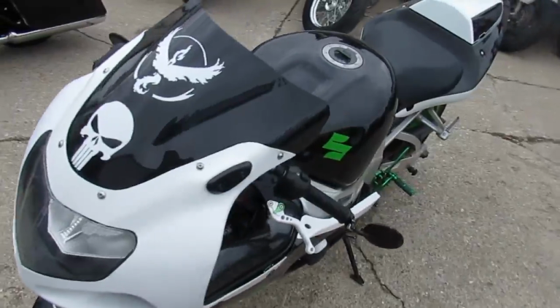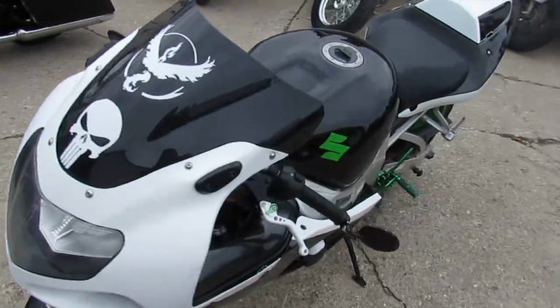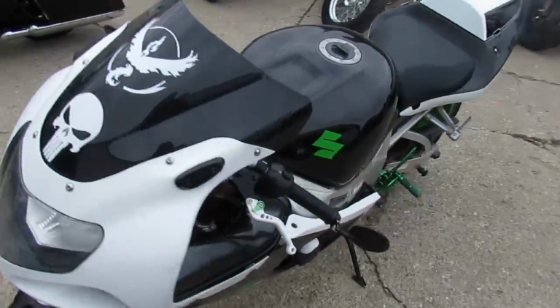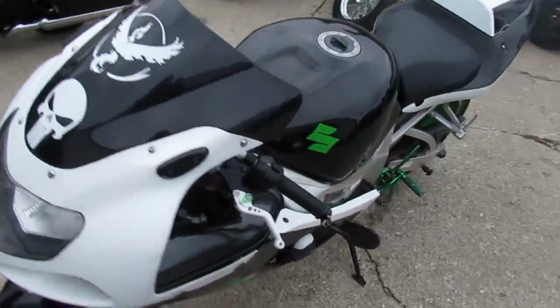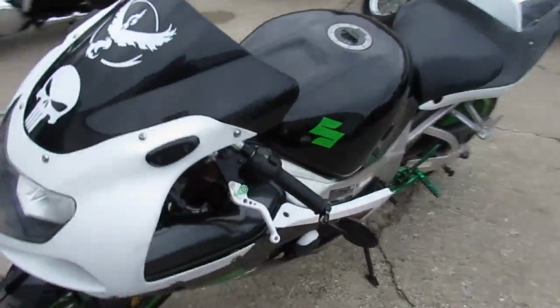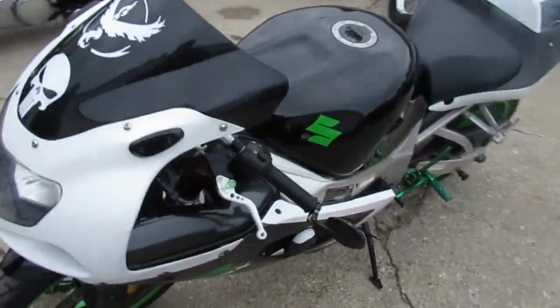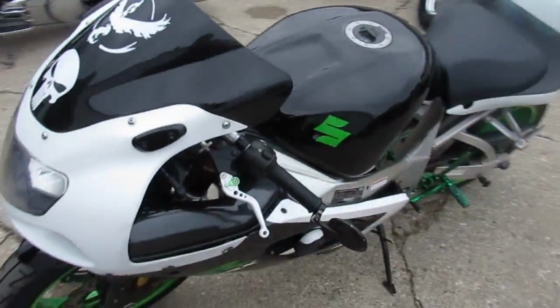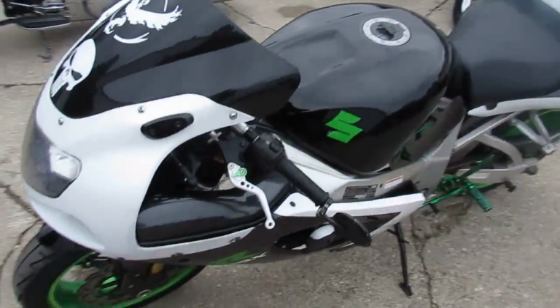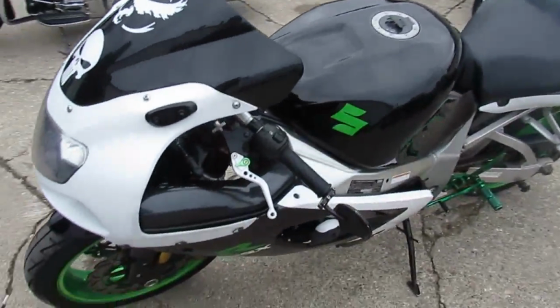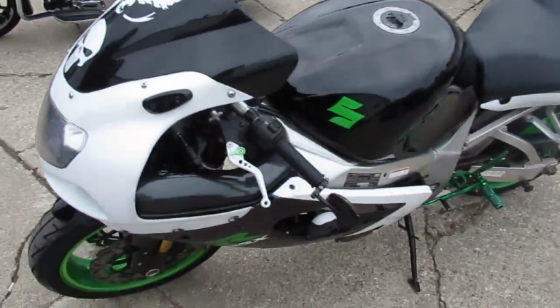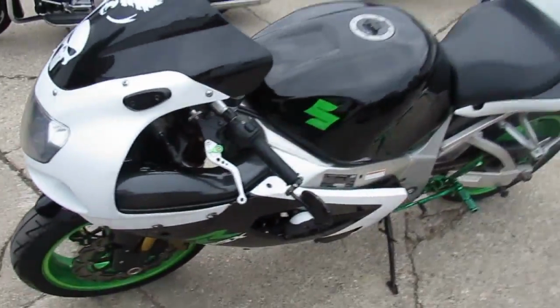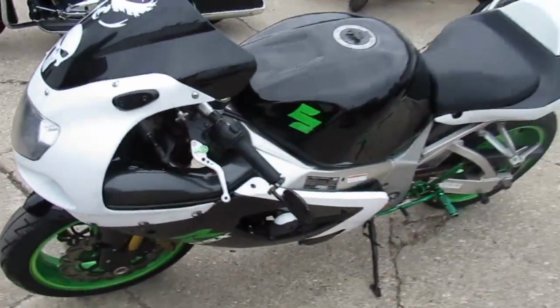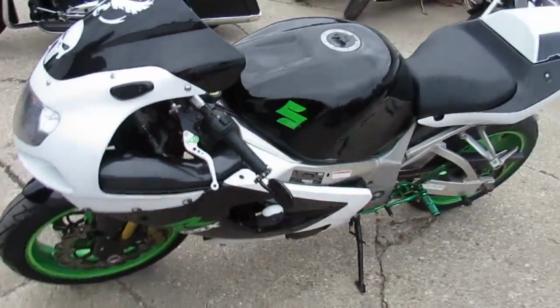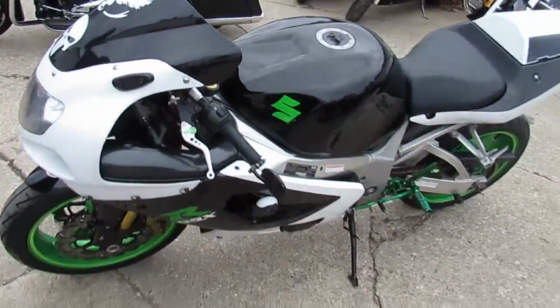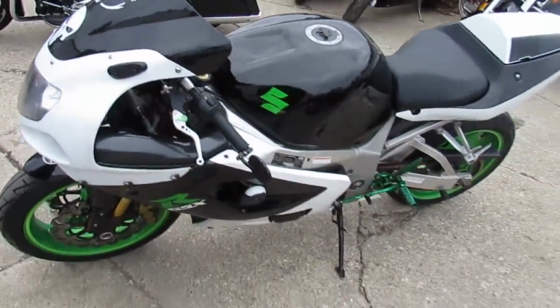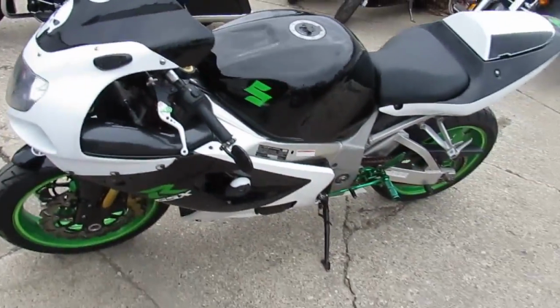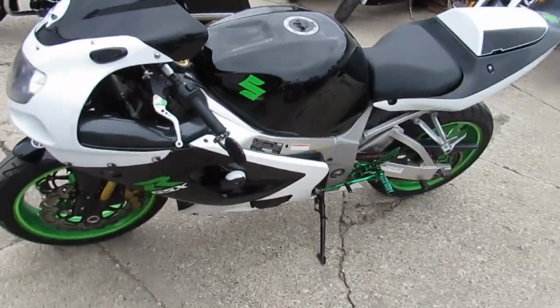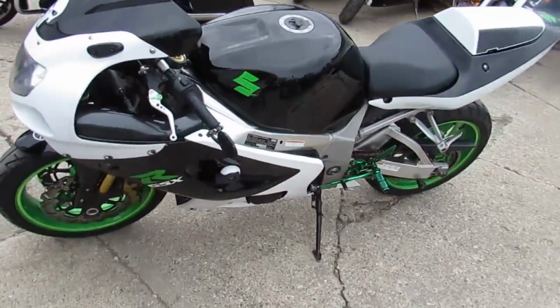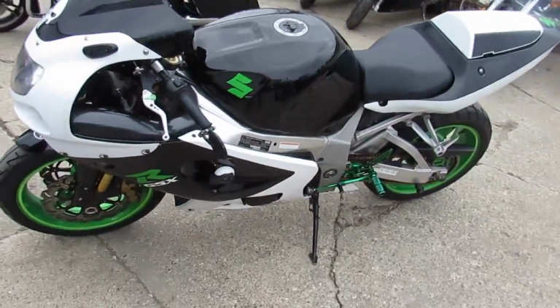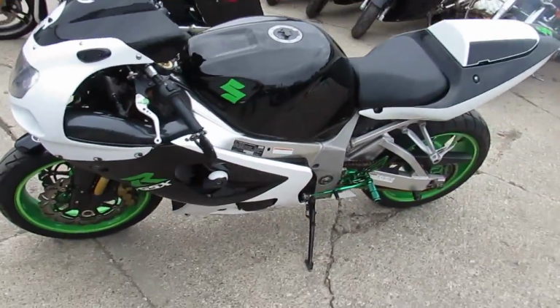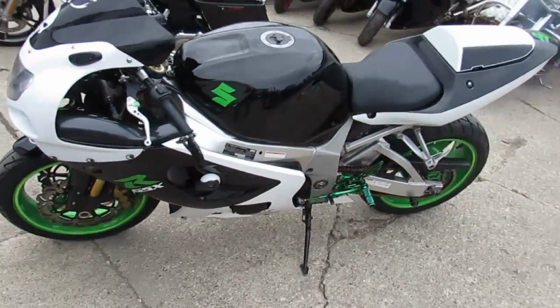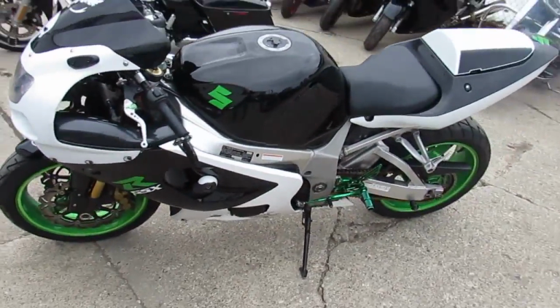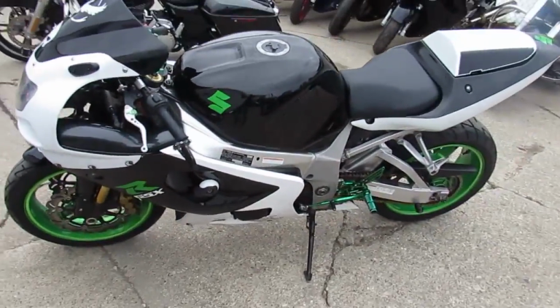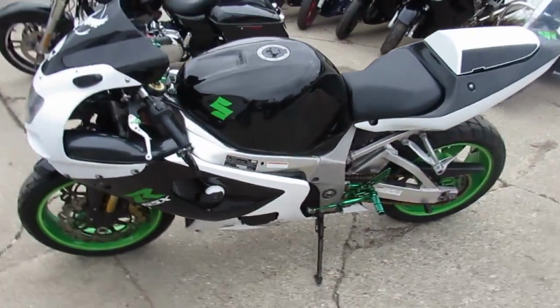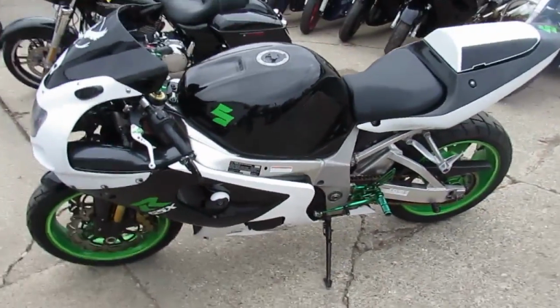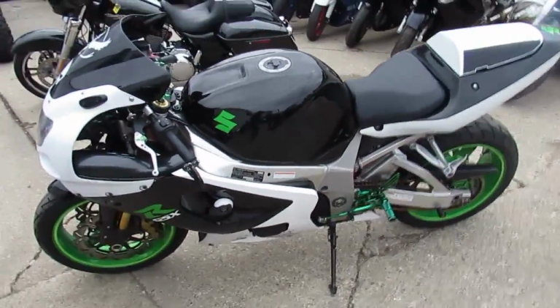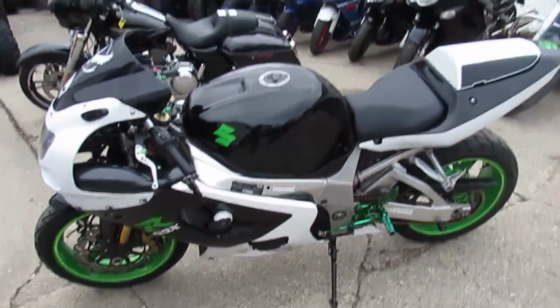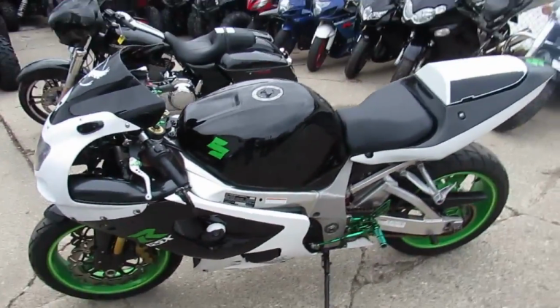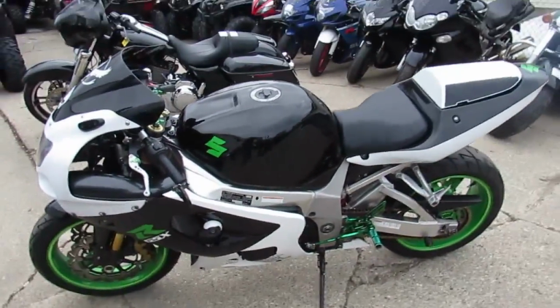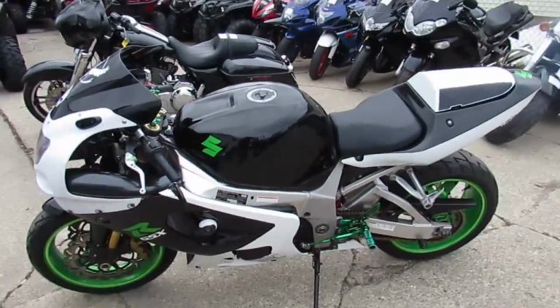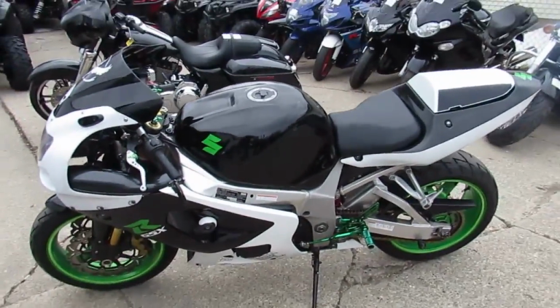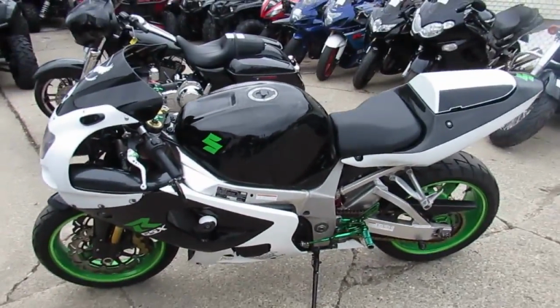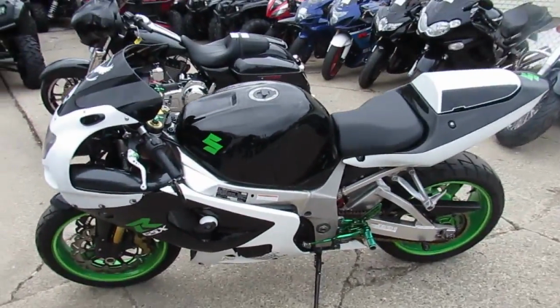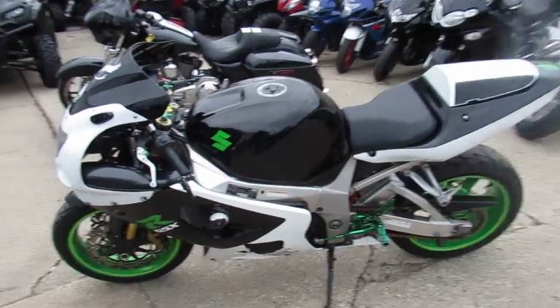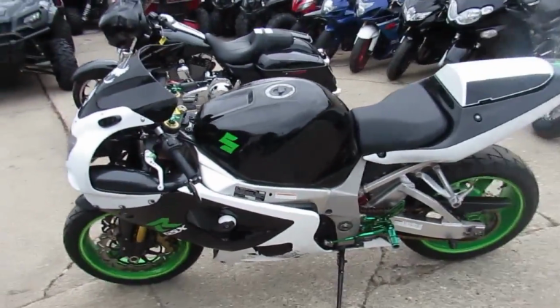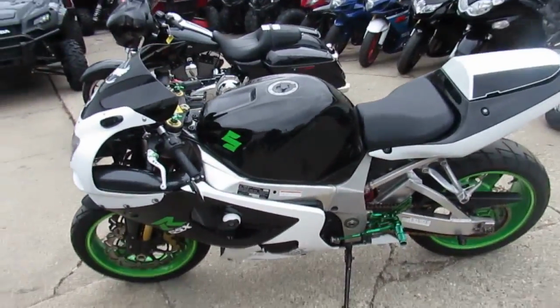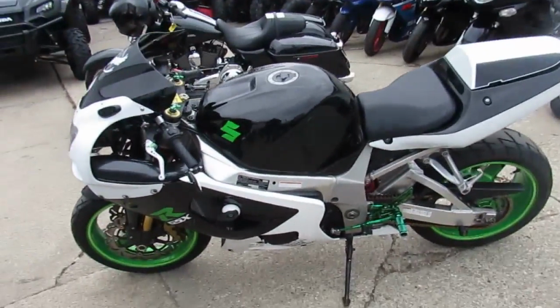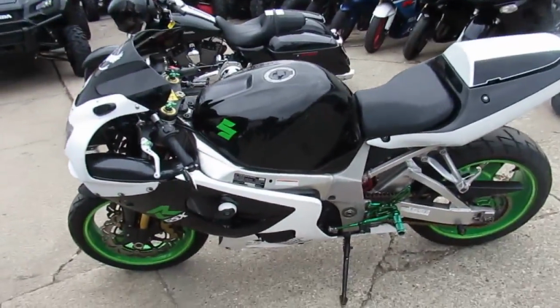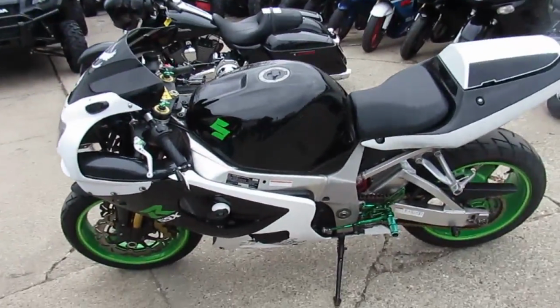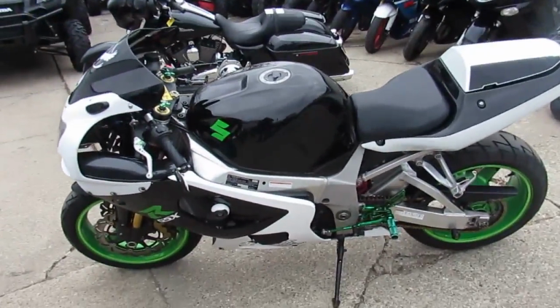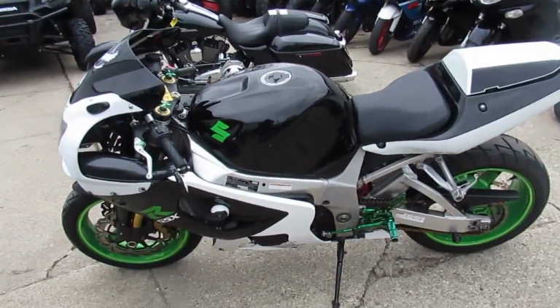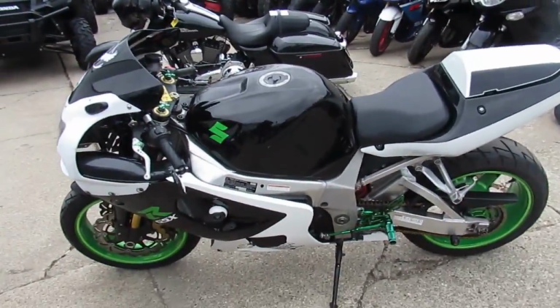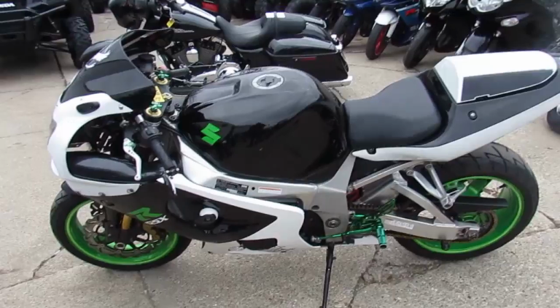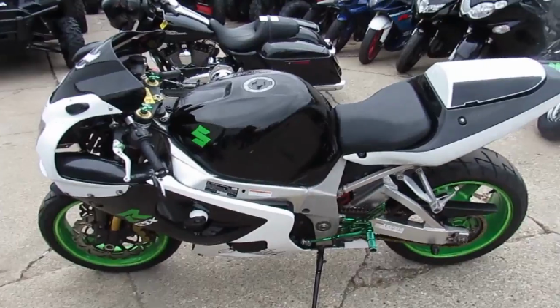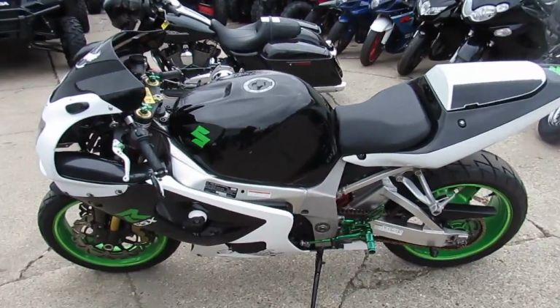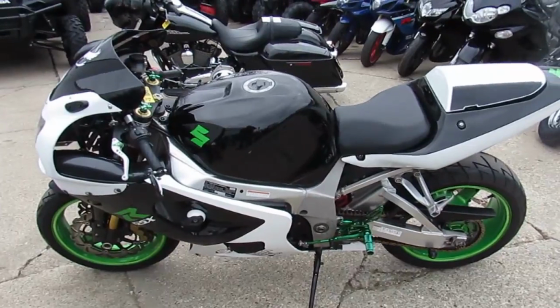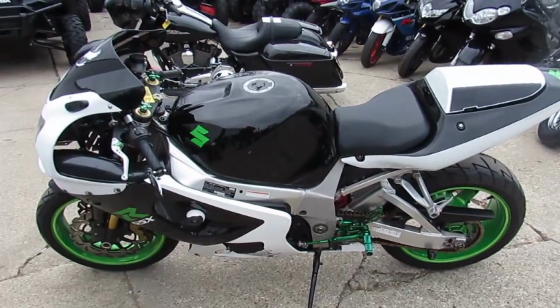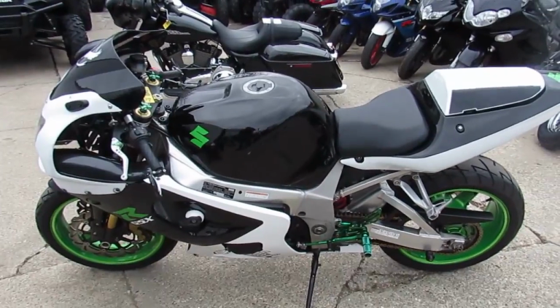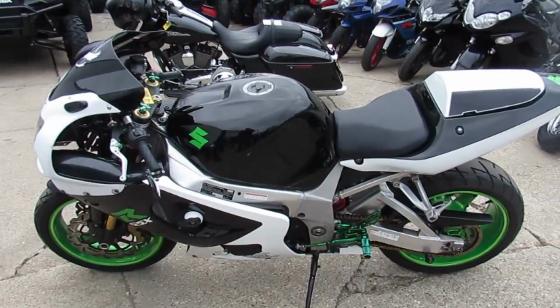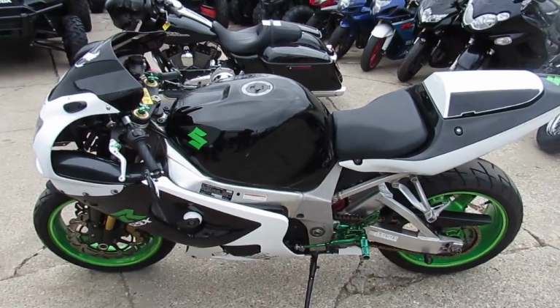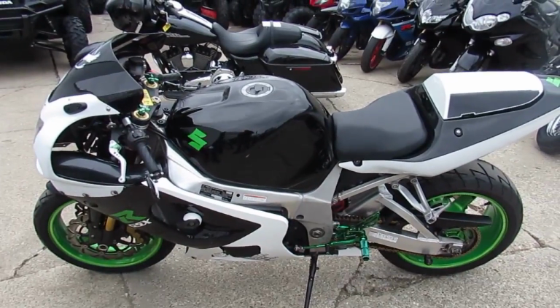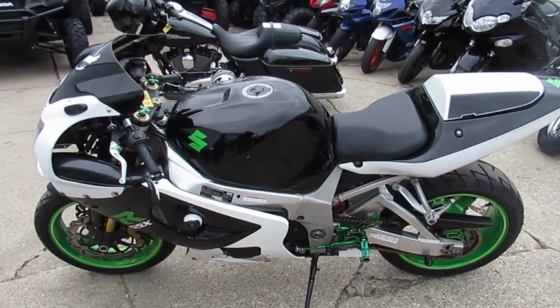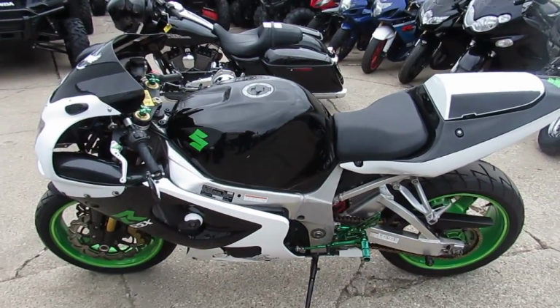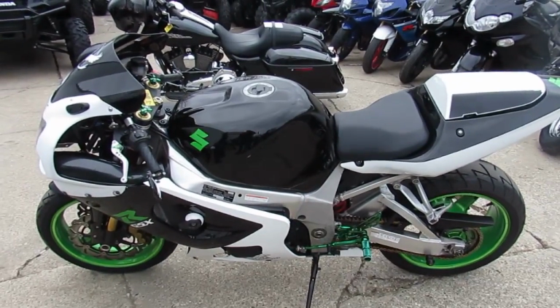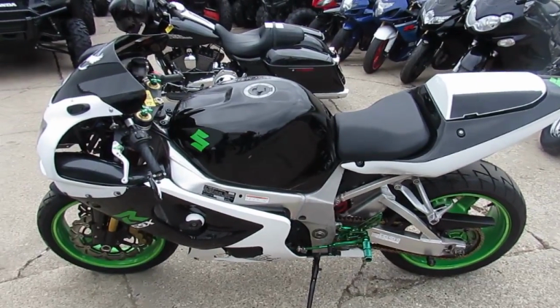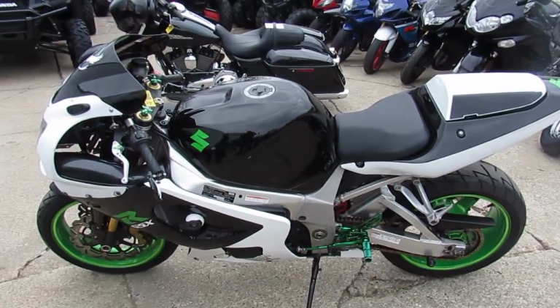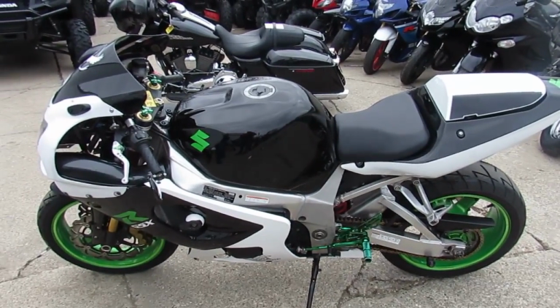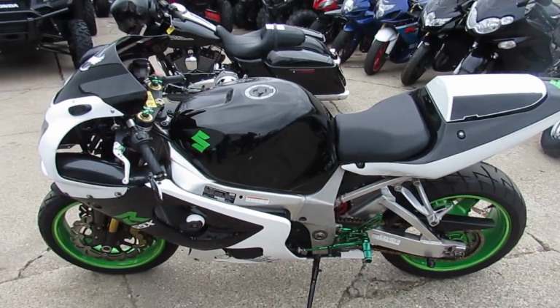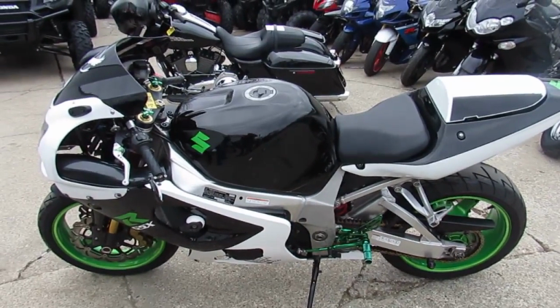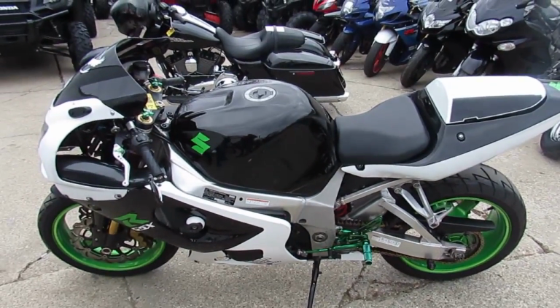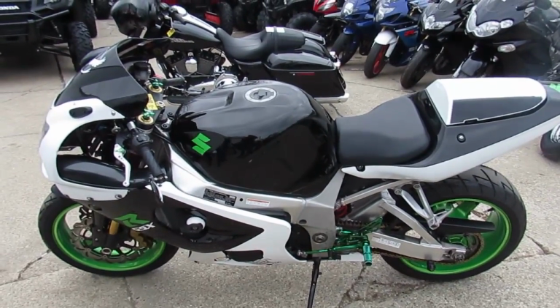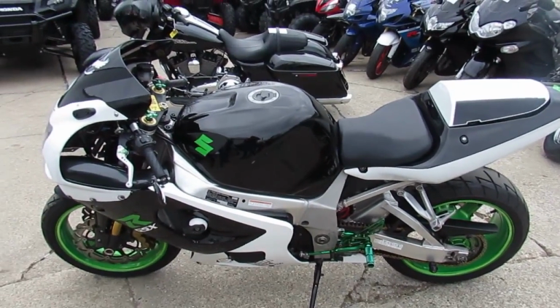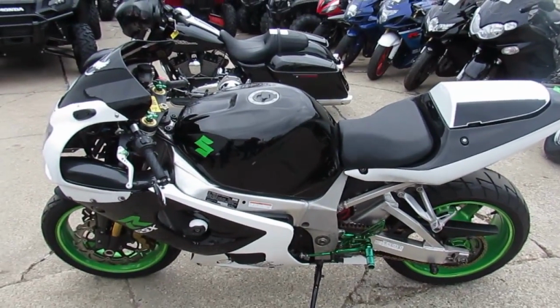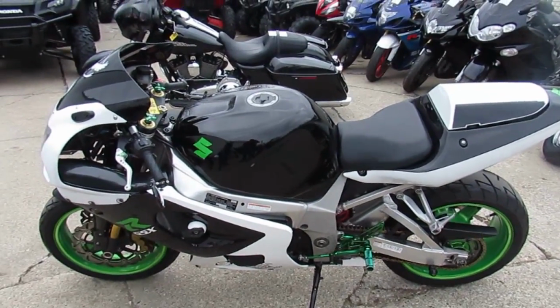Guaranteed financing for everyone. Lease programs available. Like us on Facebook and subscribe to our YouTube channel so you can see all these bikes as they roll into the showroom.